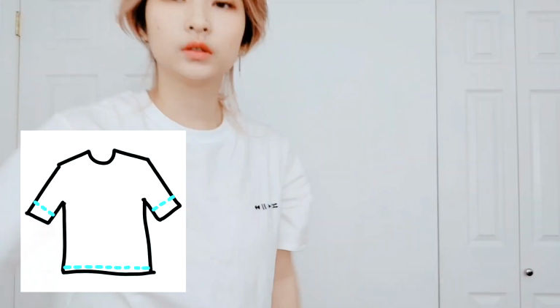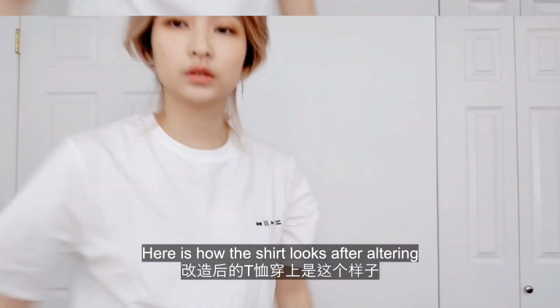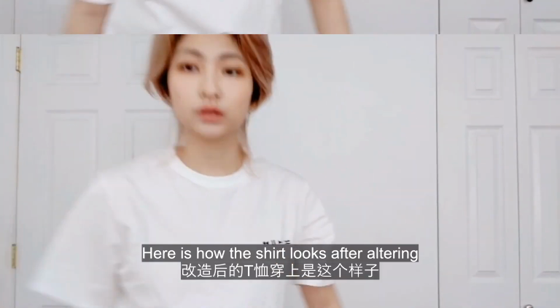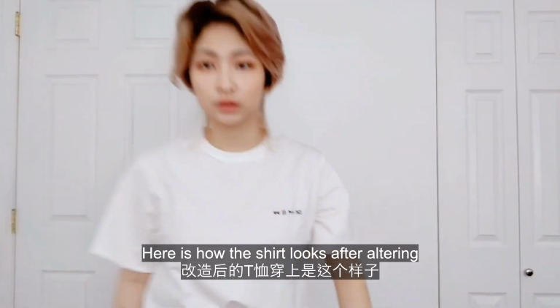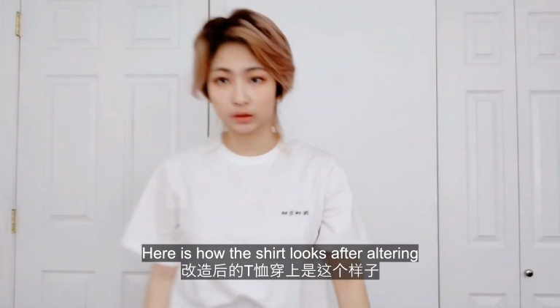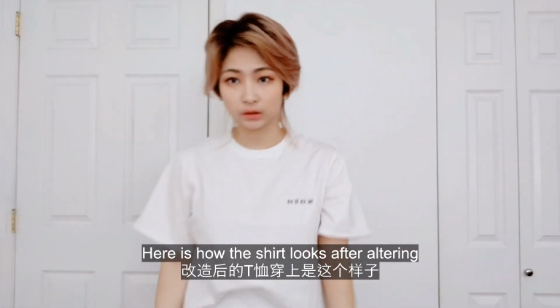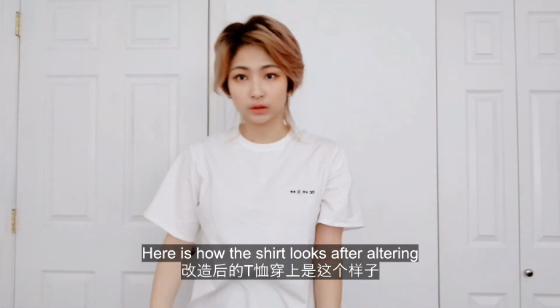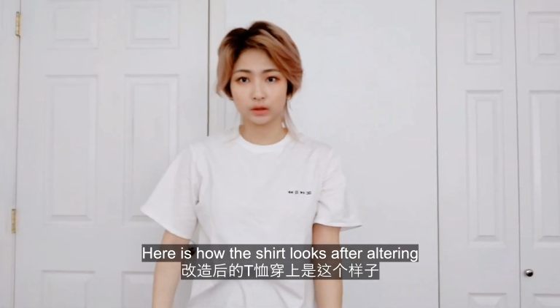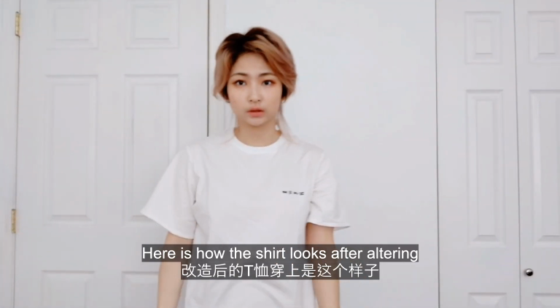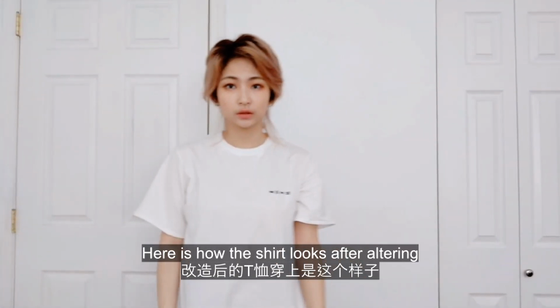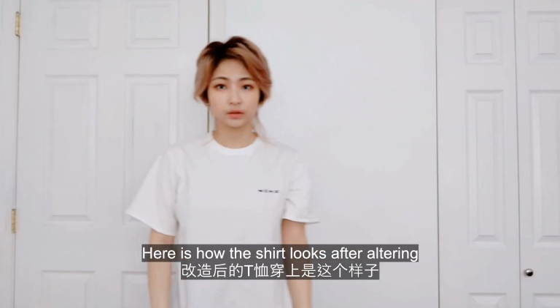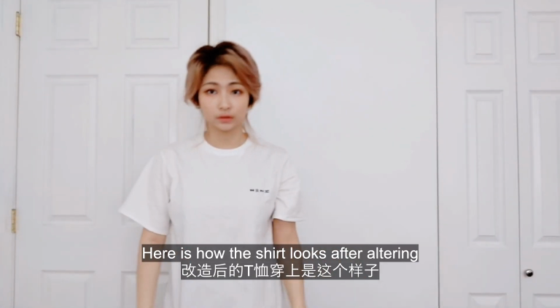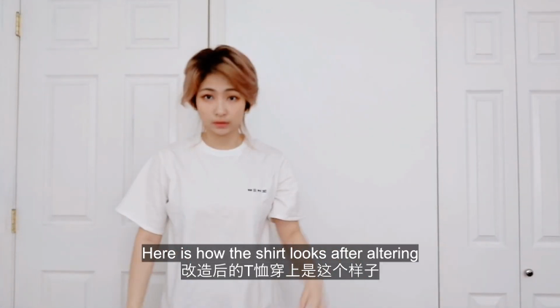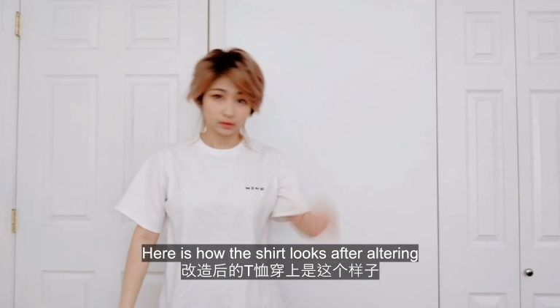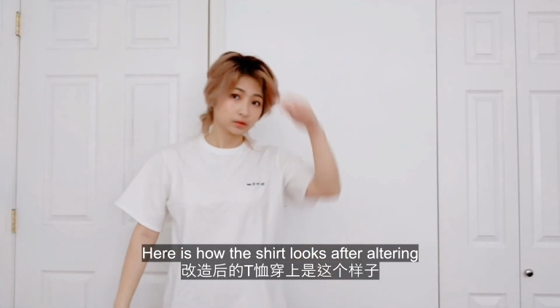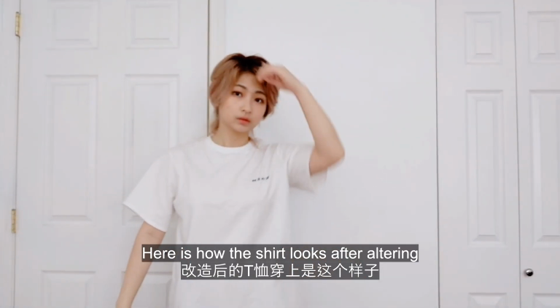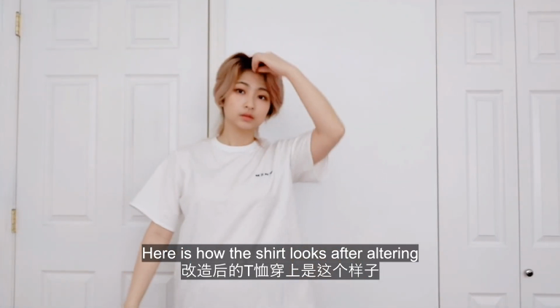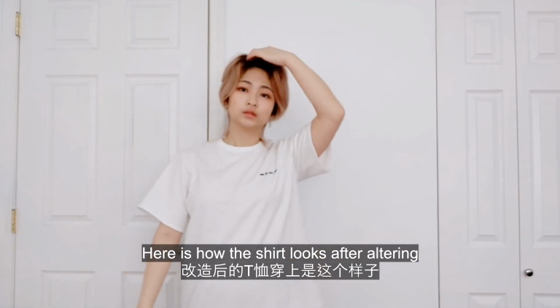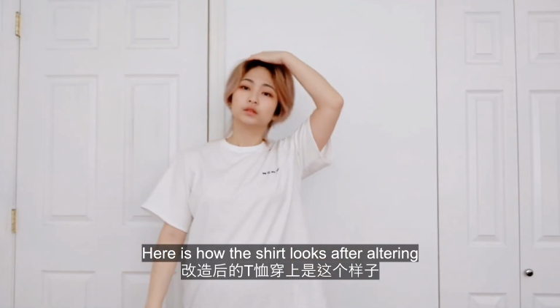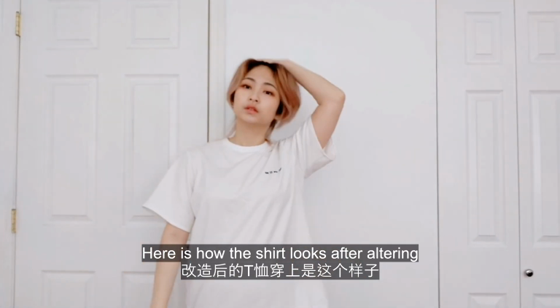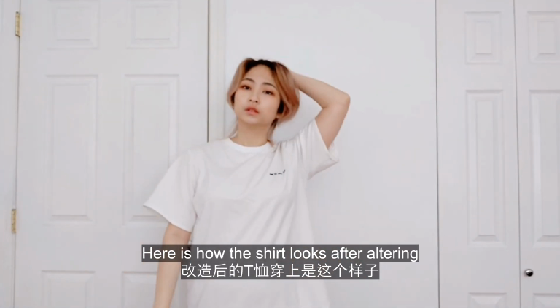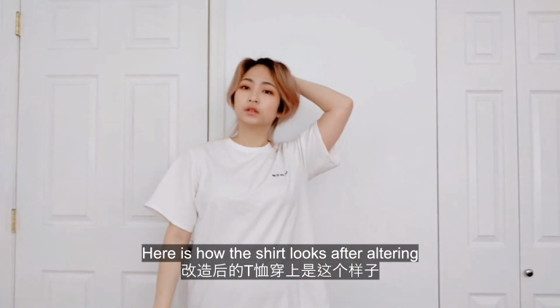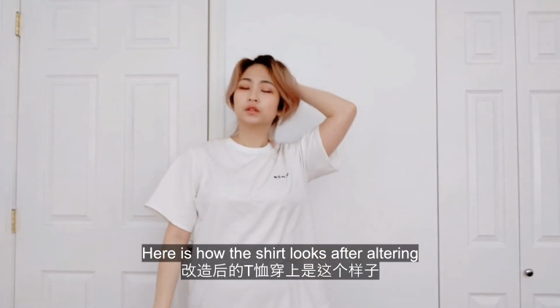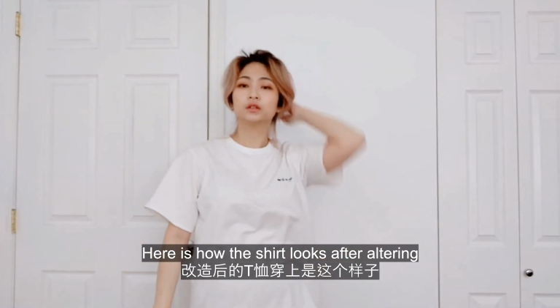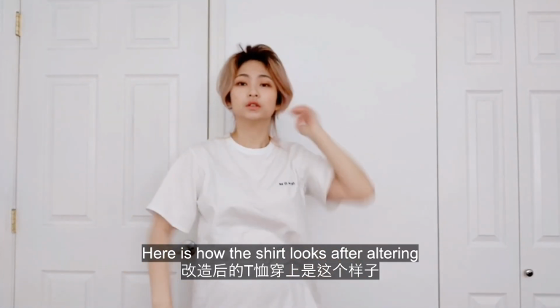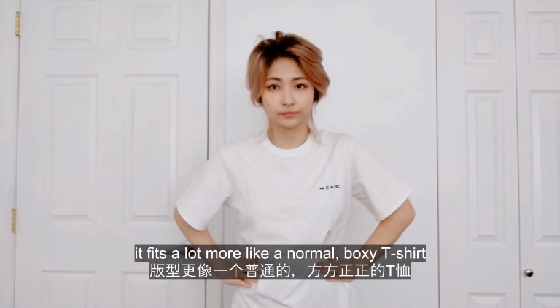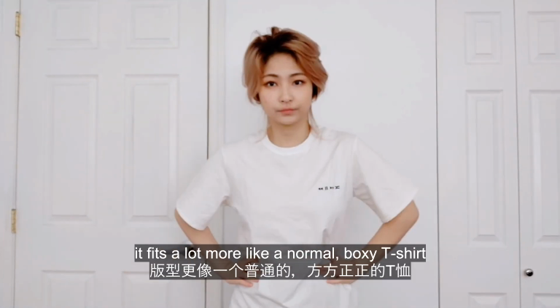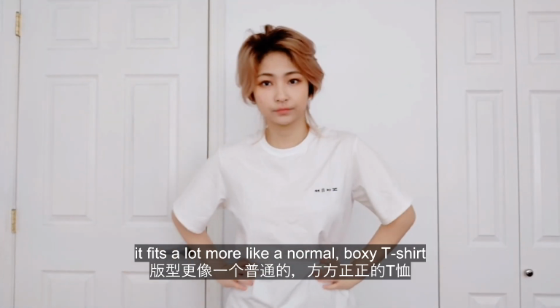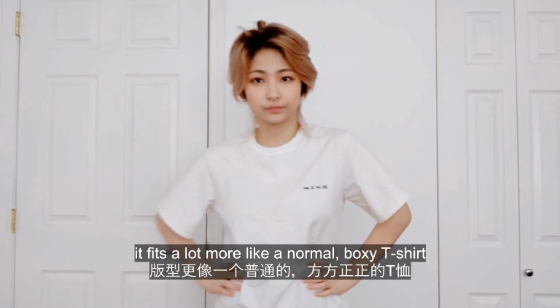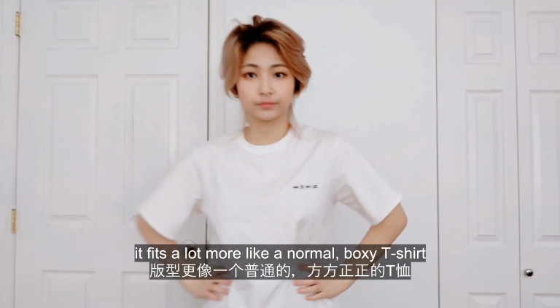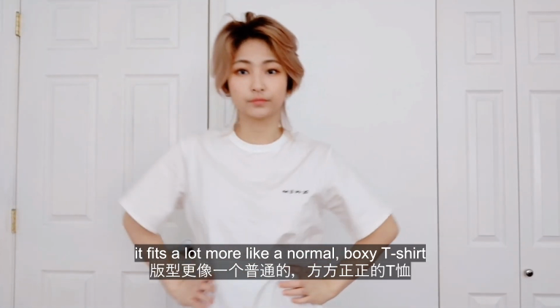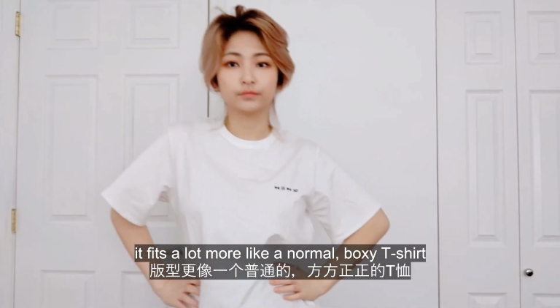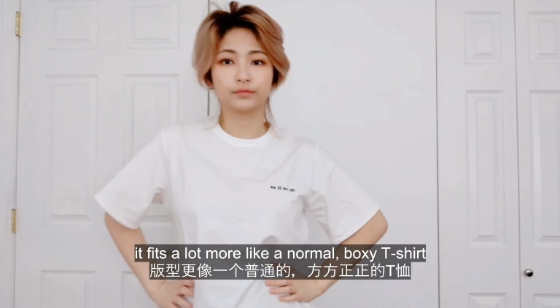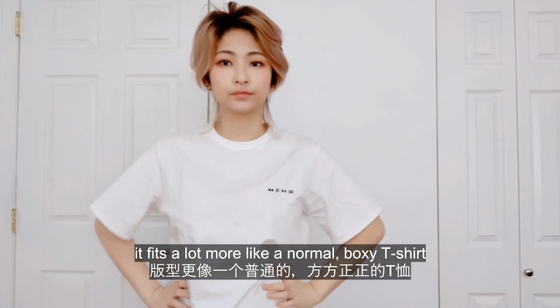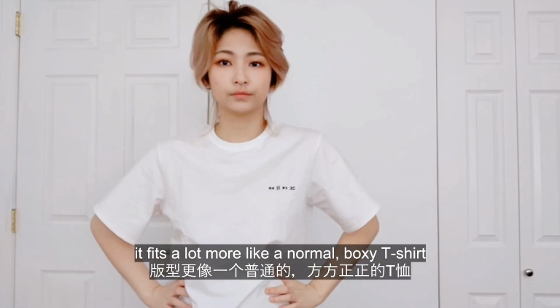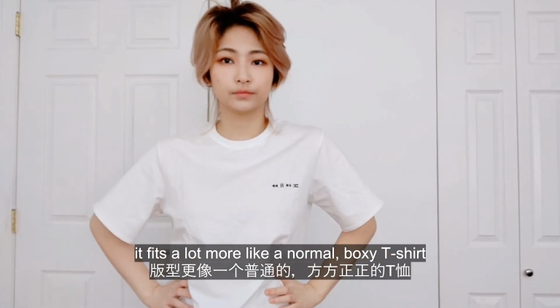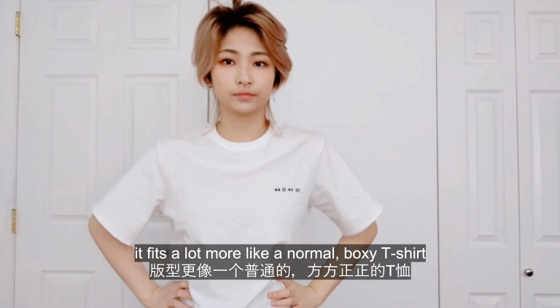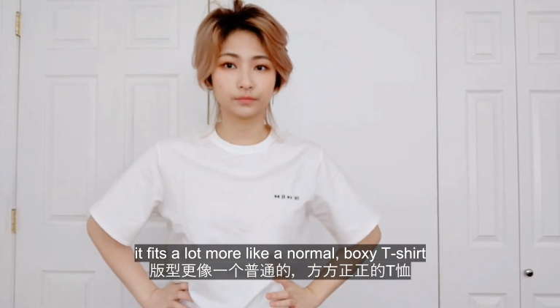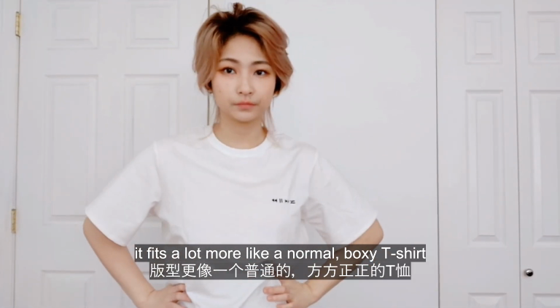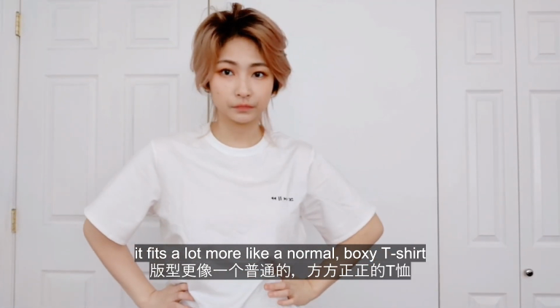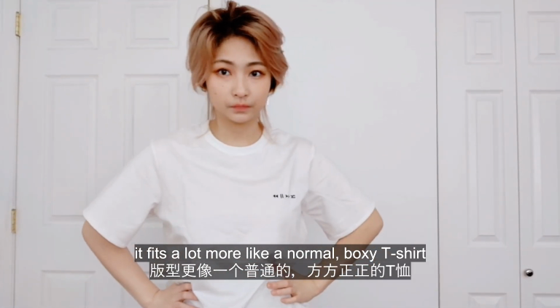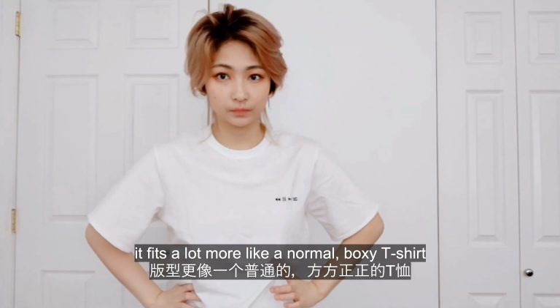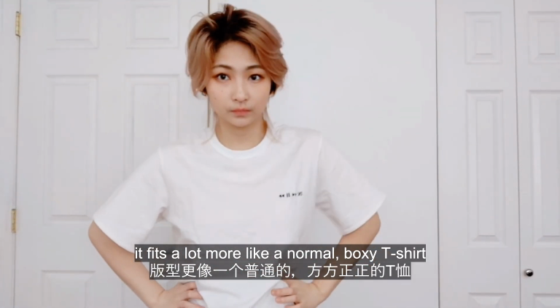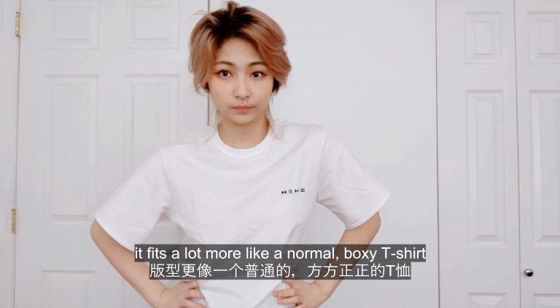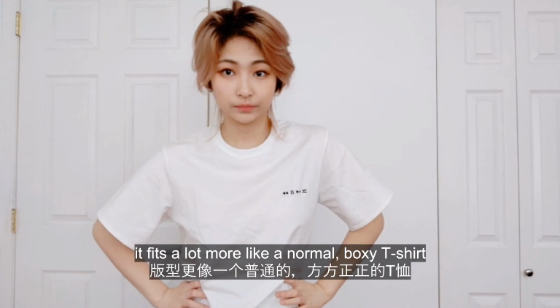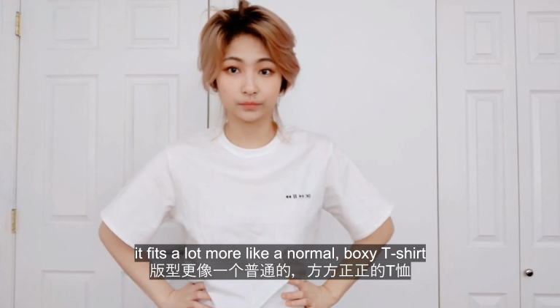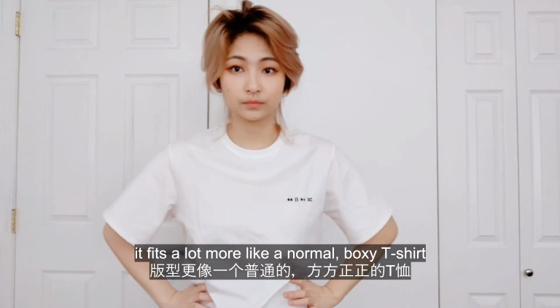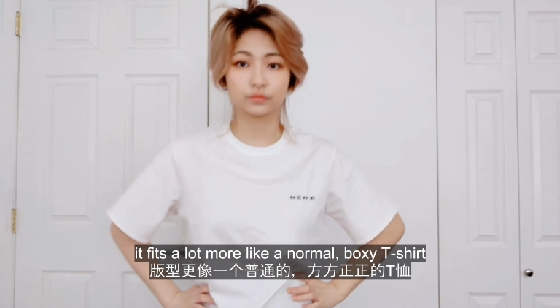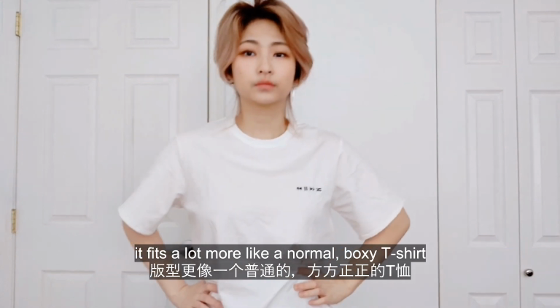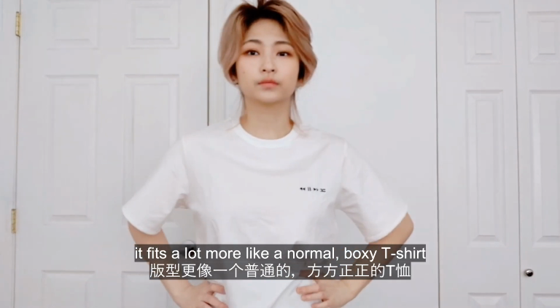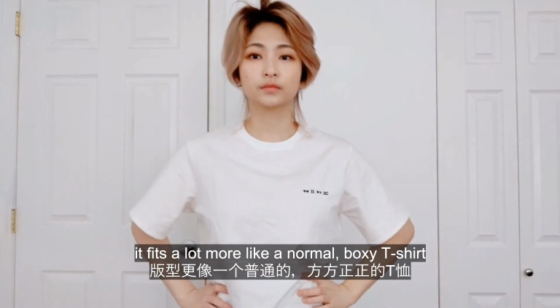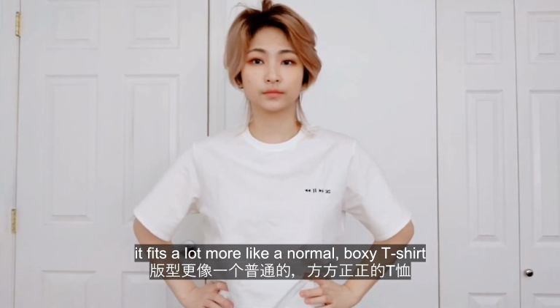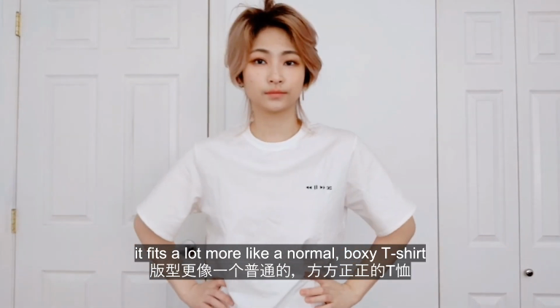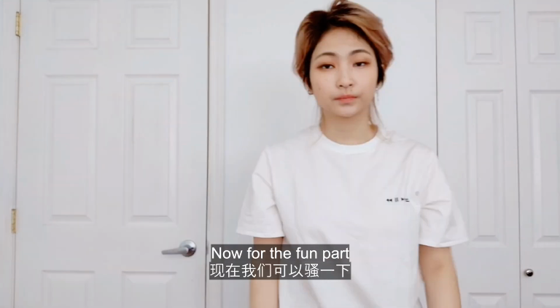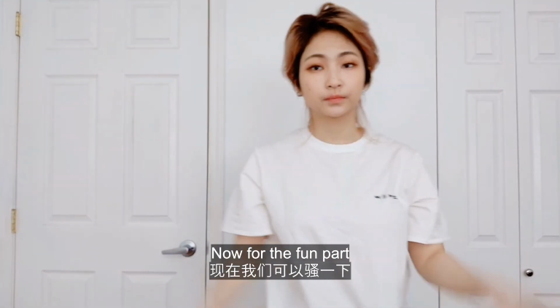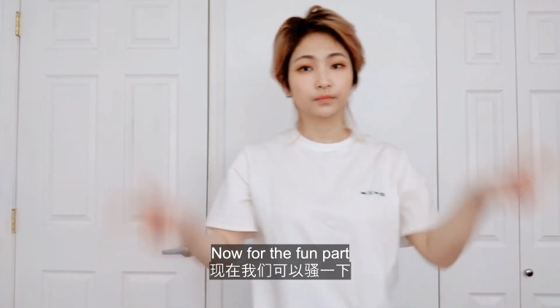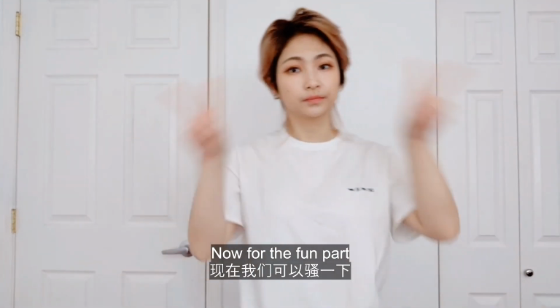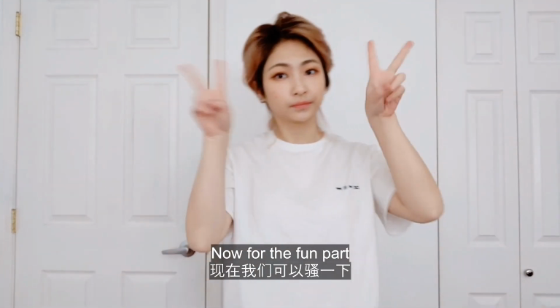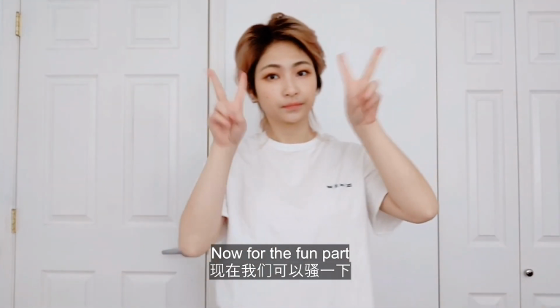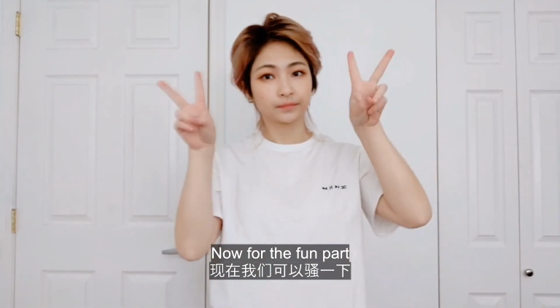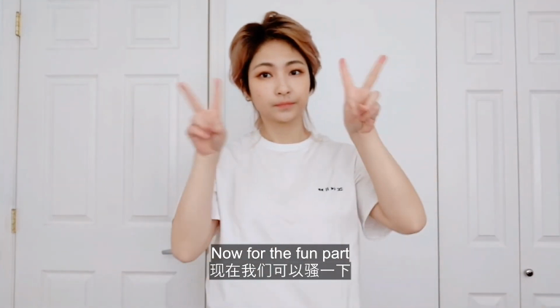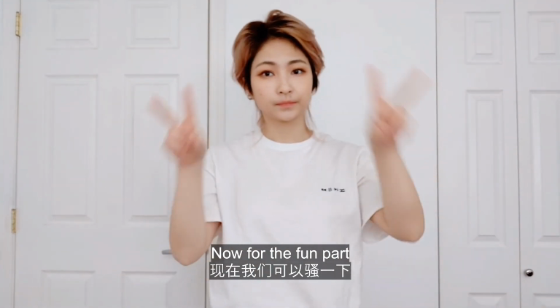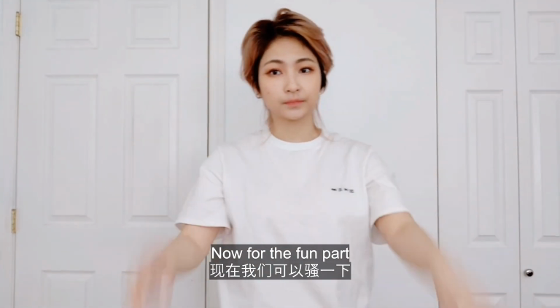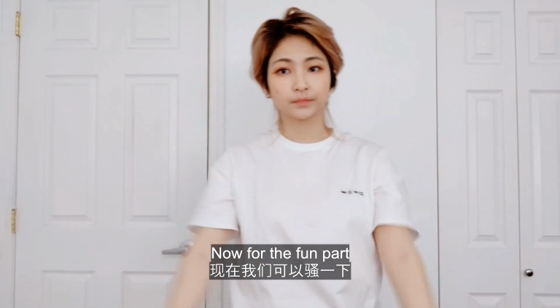Here is how the shirt looks after altering. It fits a lot more like a normal boxy t-shirt. Now for the fun part.